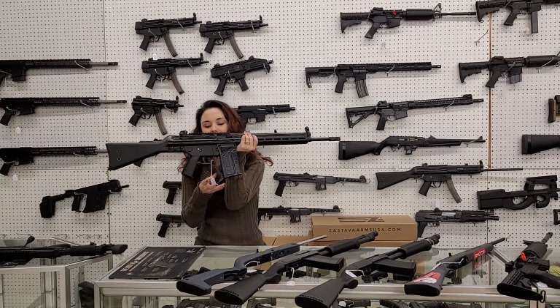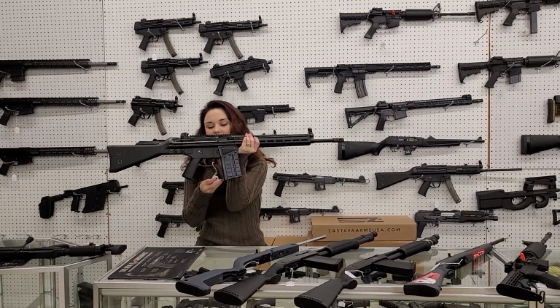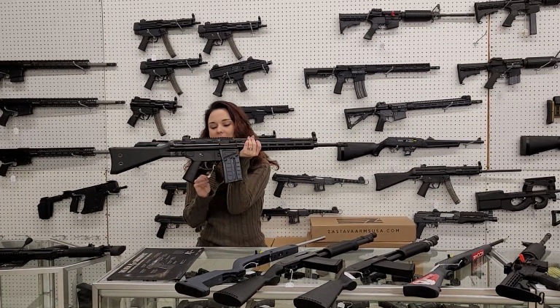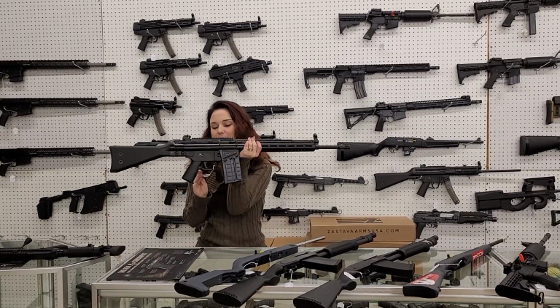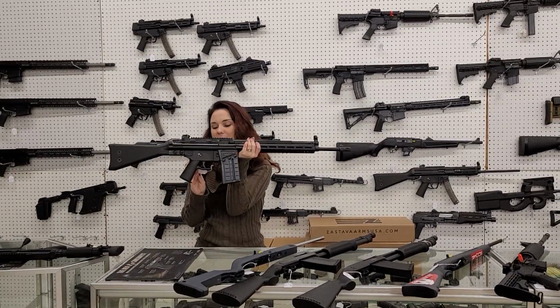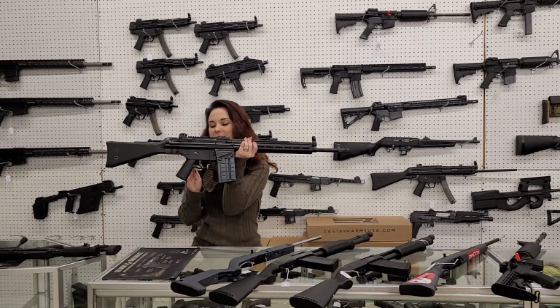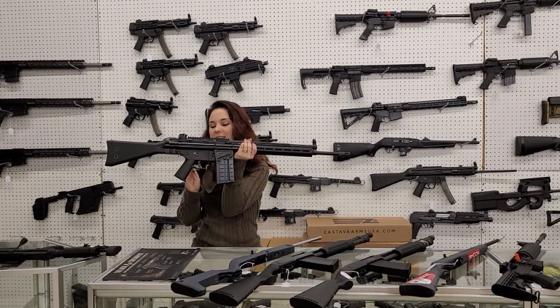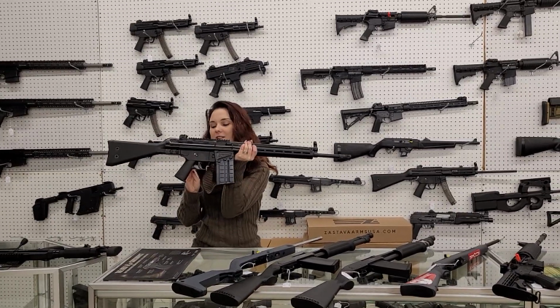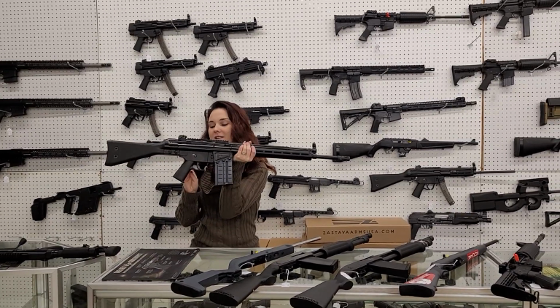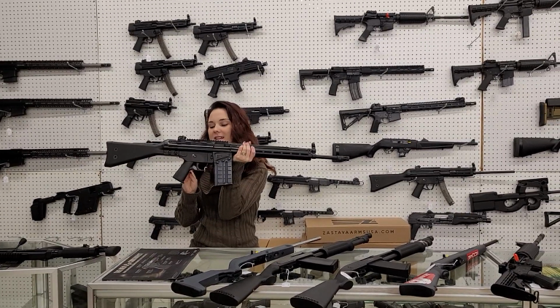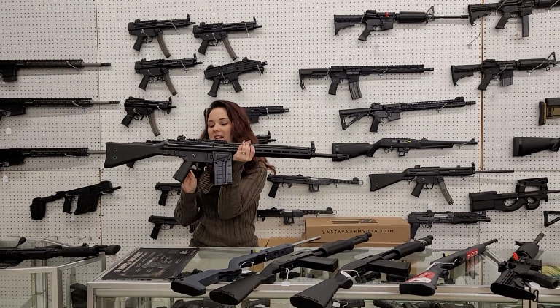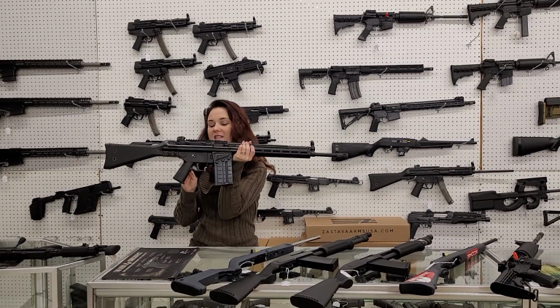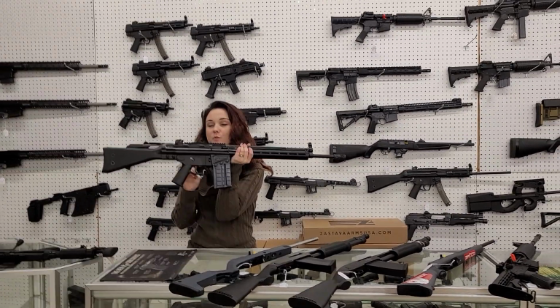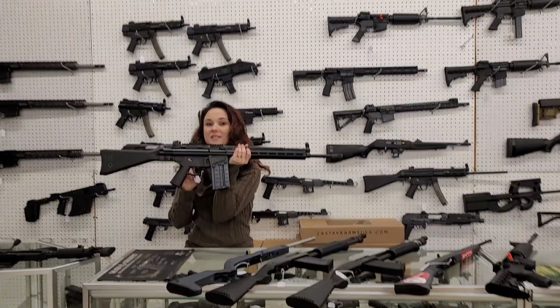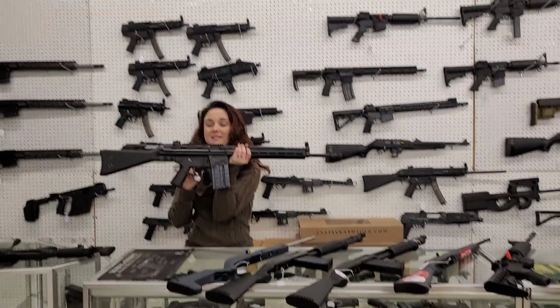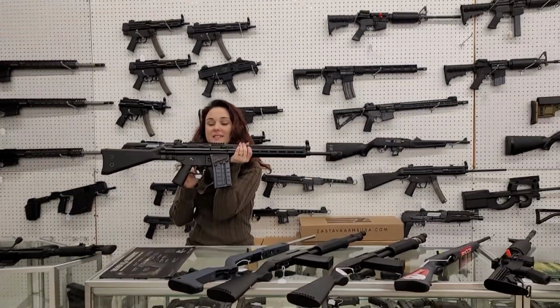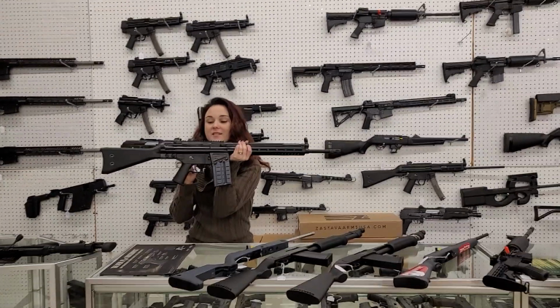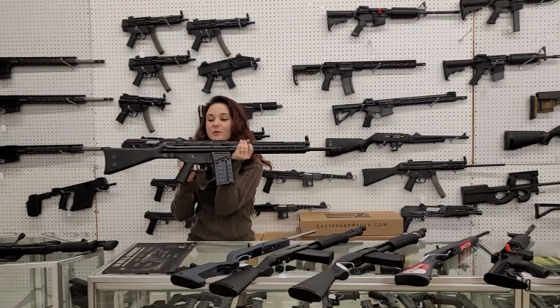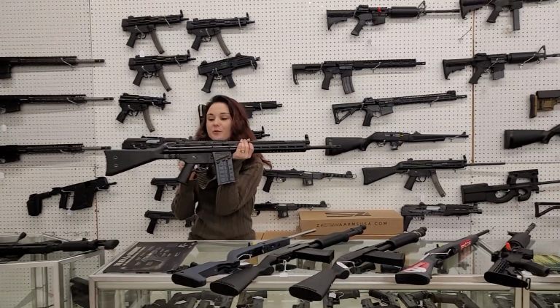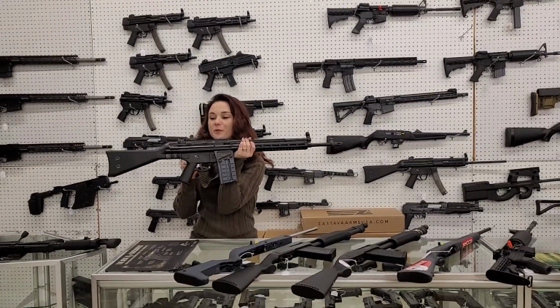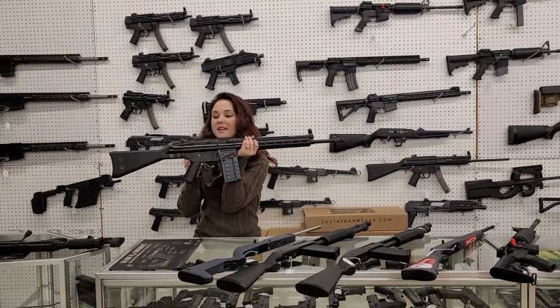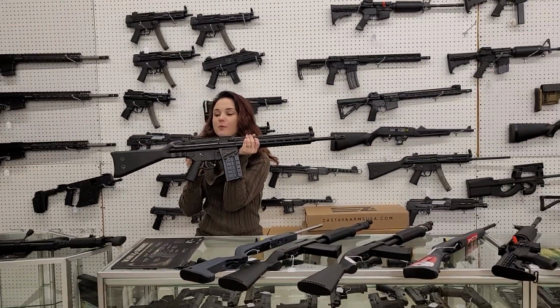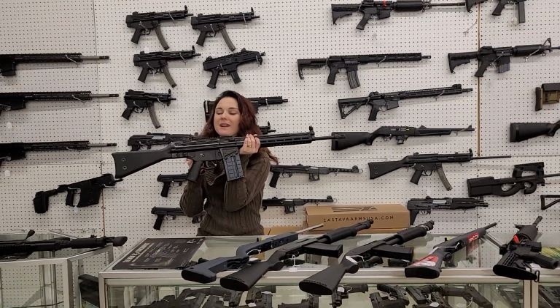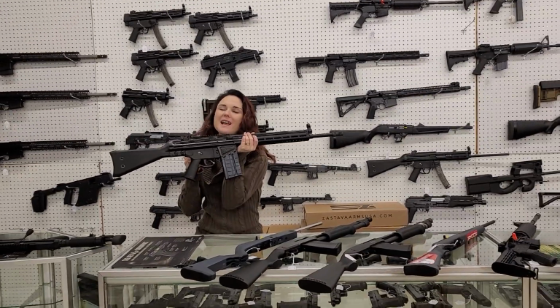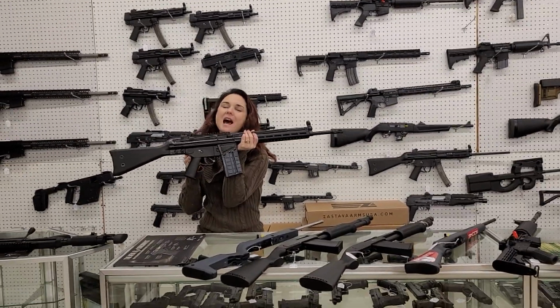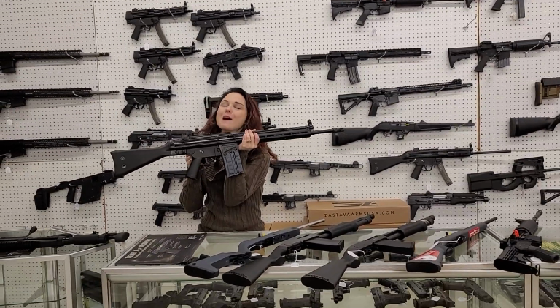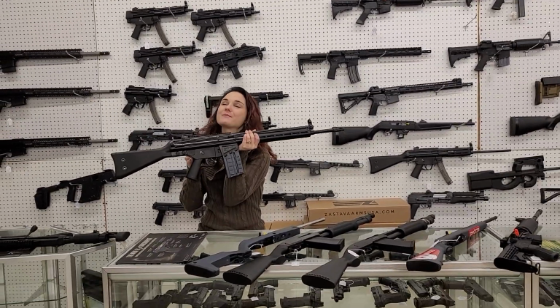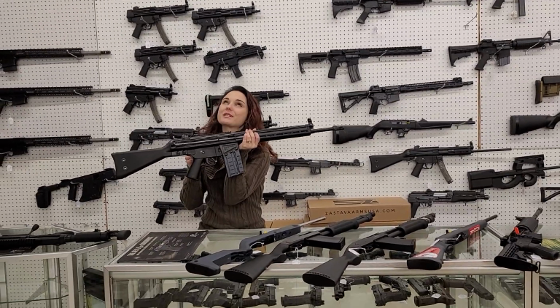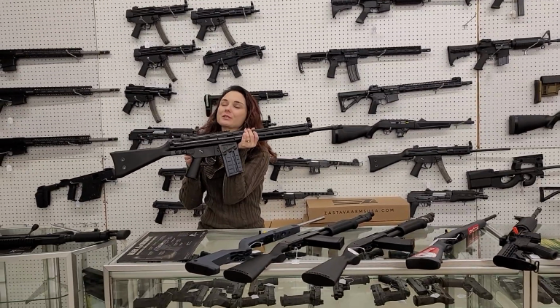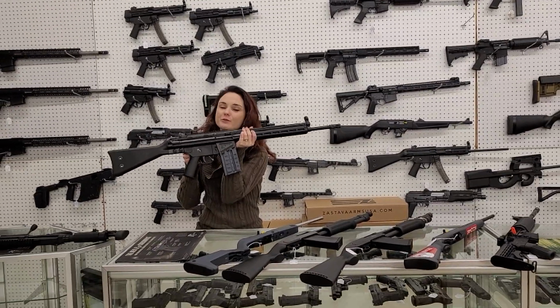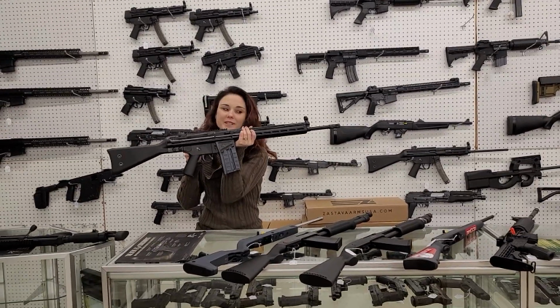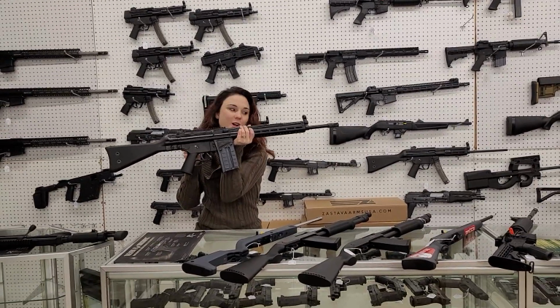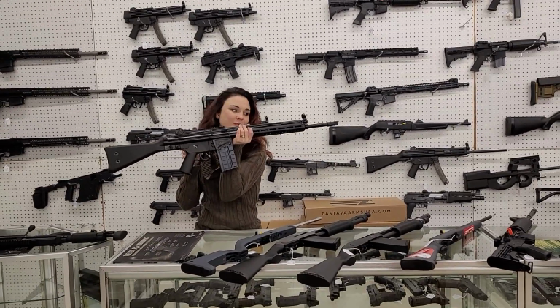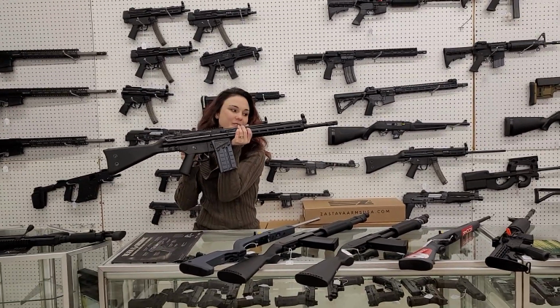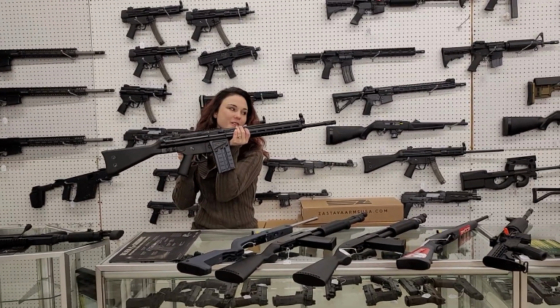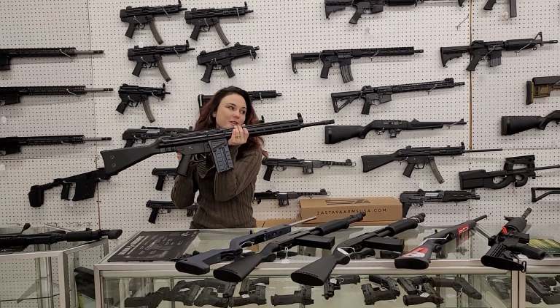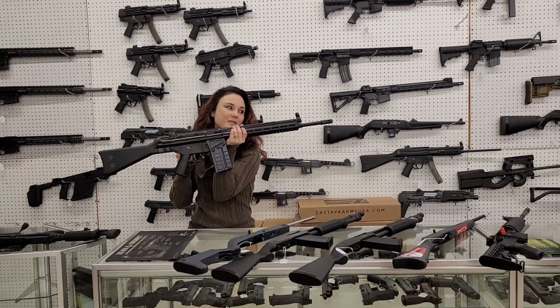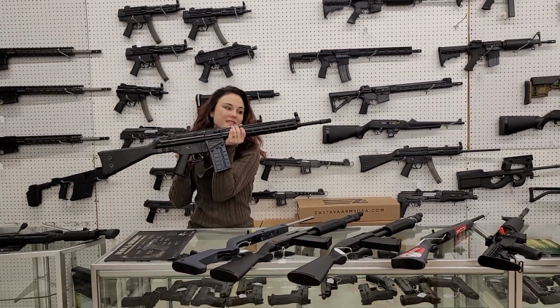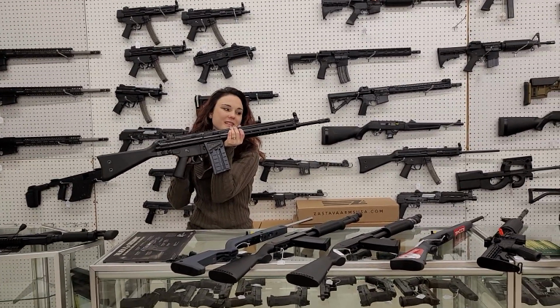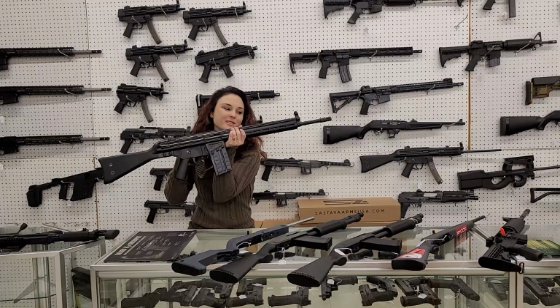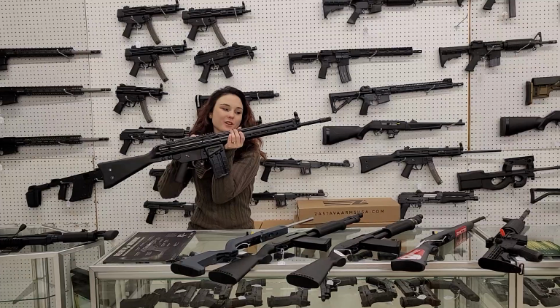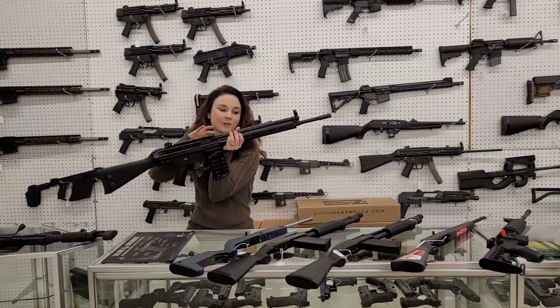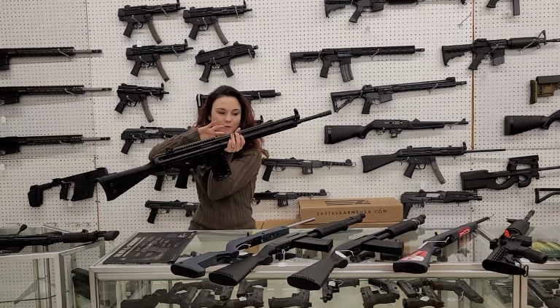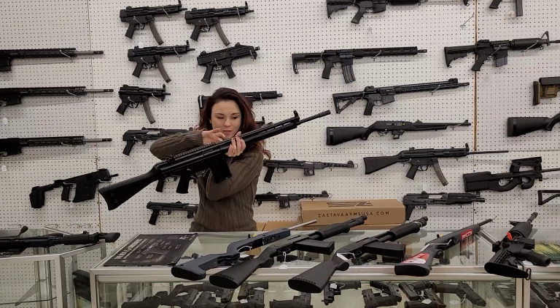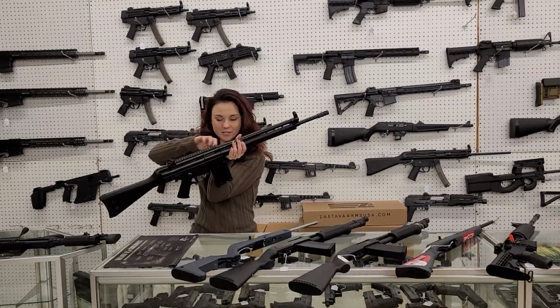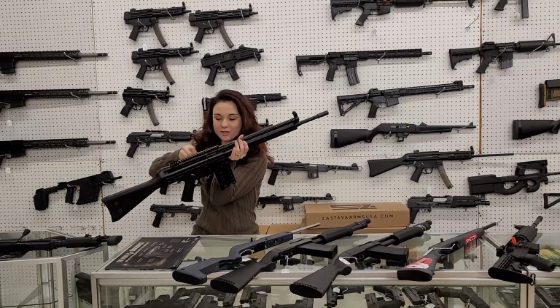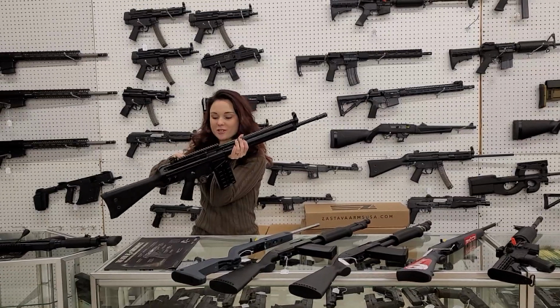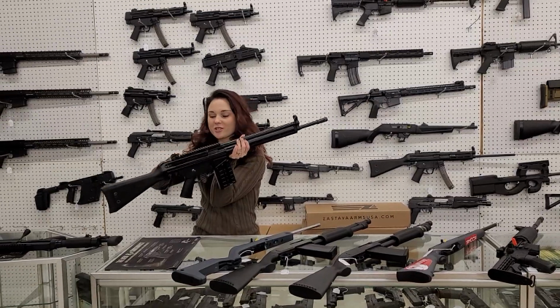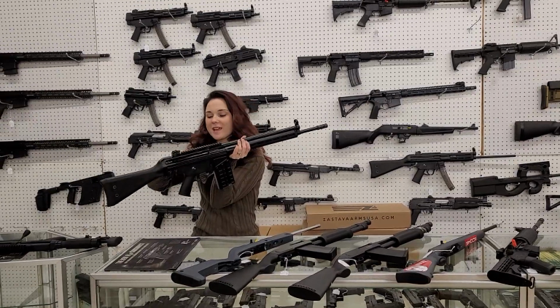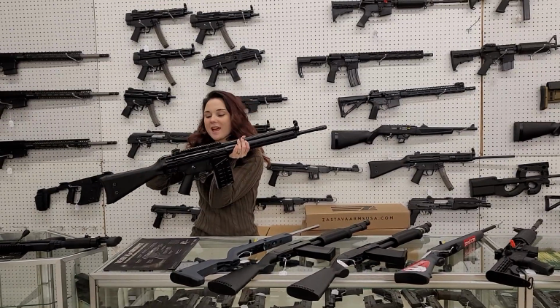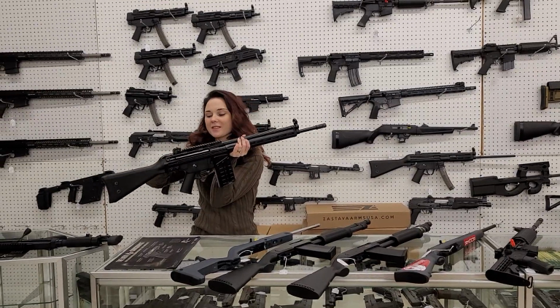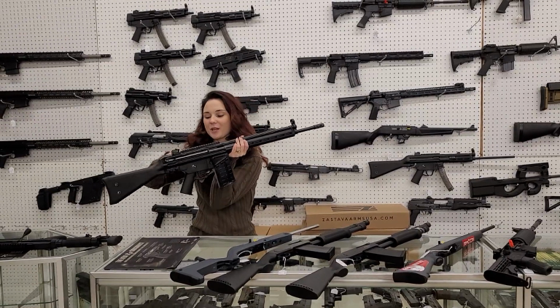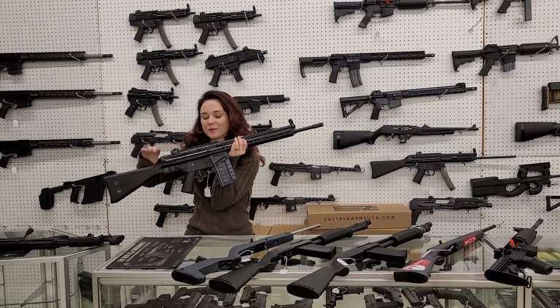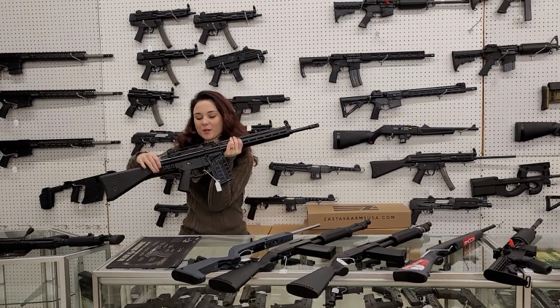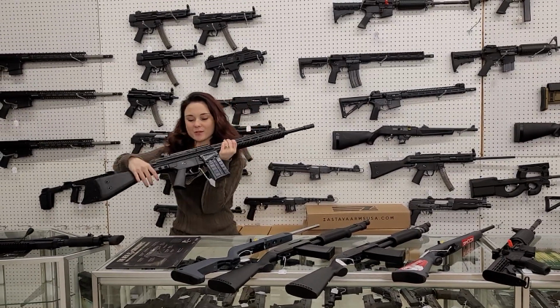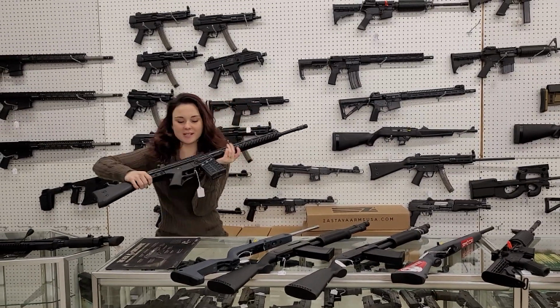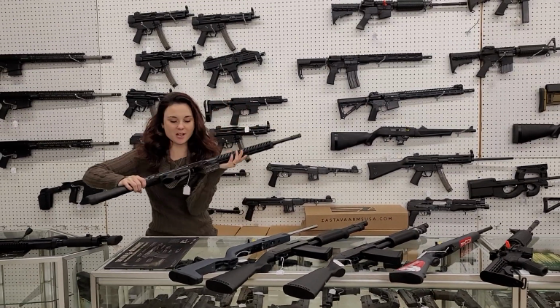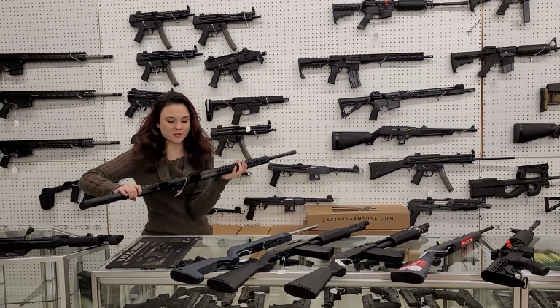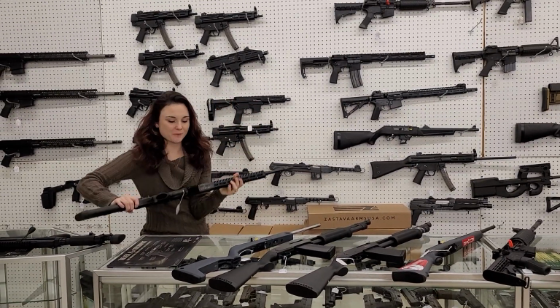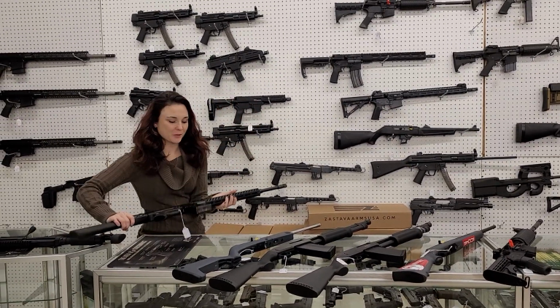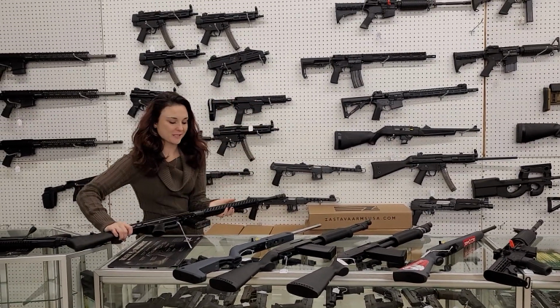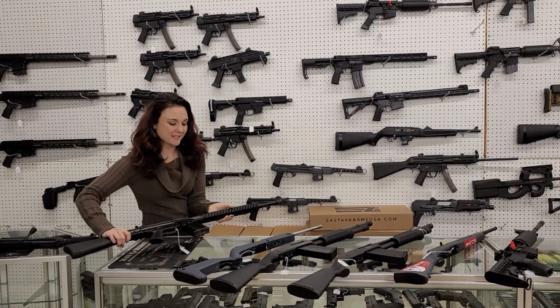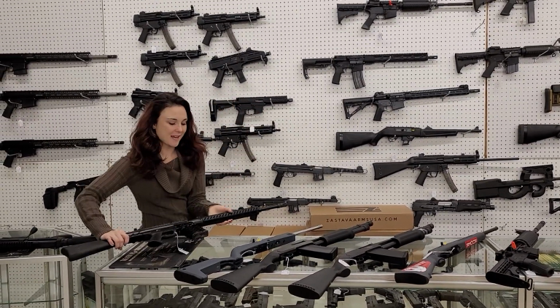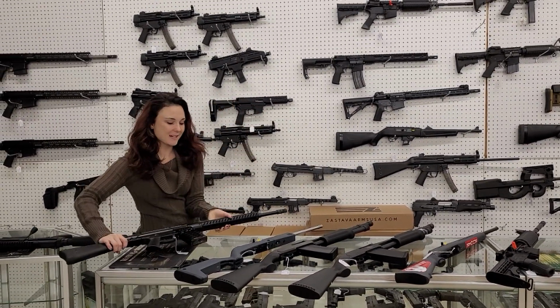Alright, PTR 91. This is their 308 — absolutely awesome y'all. These things are front charge. They're 1,300 plus tags.